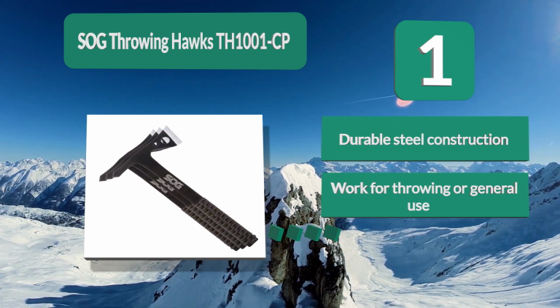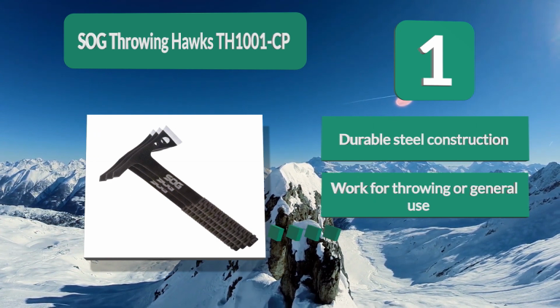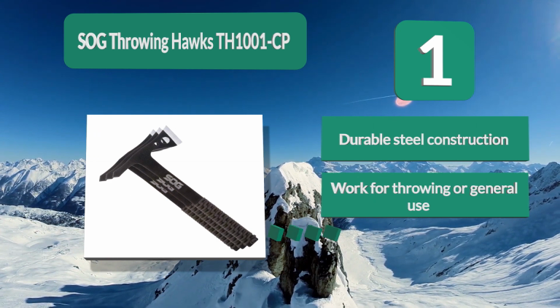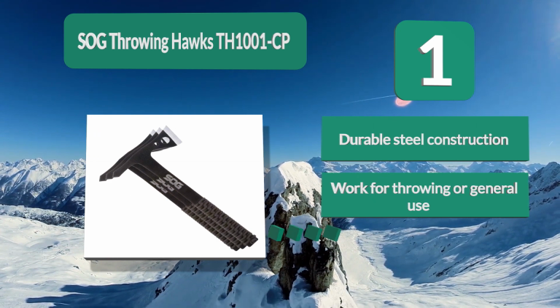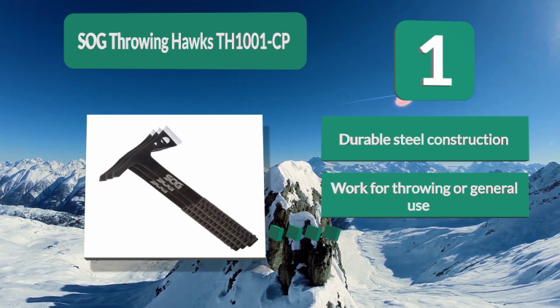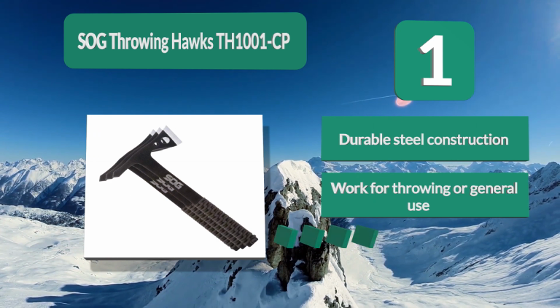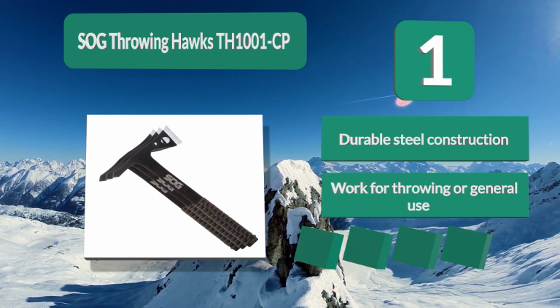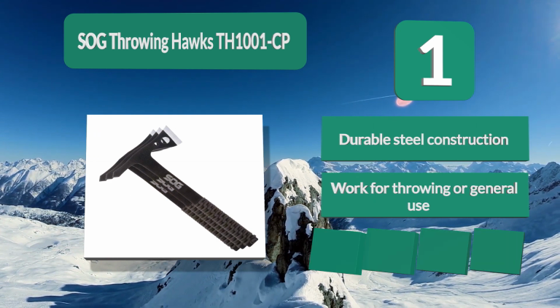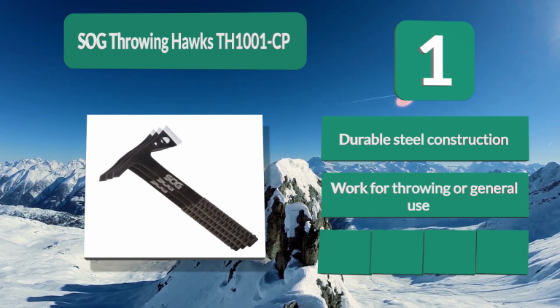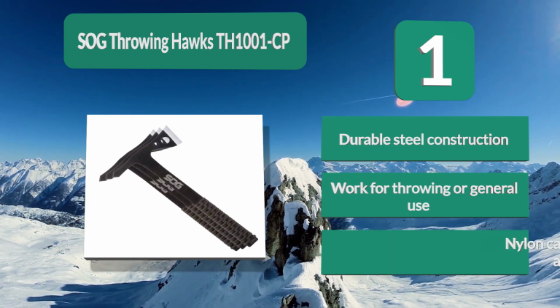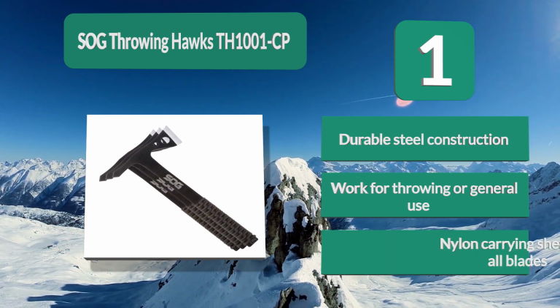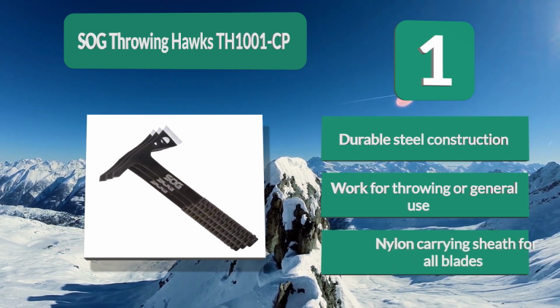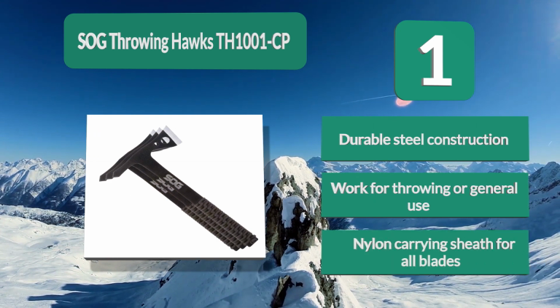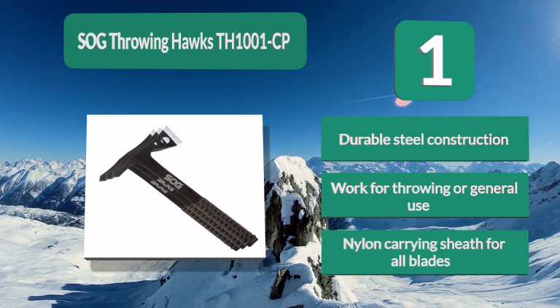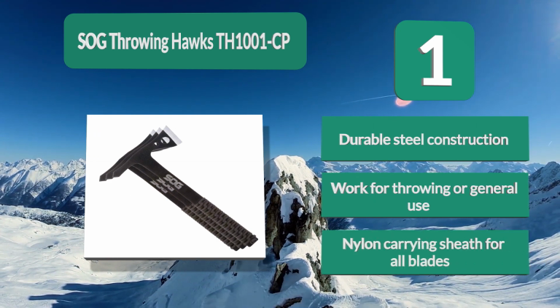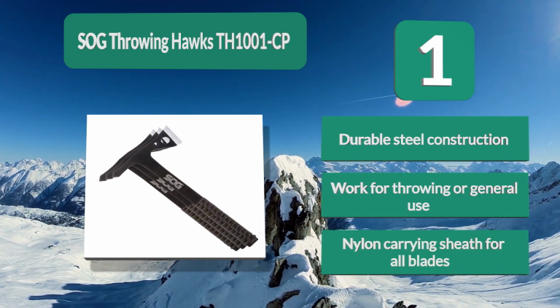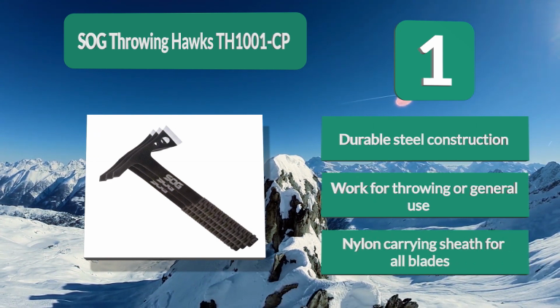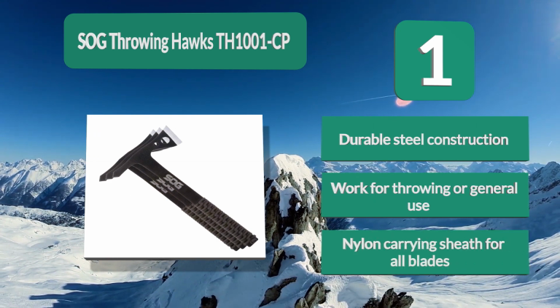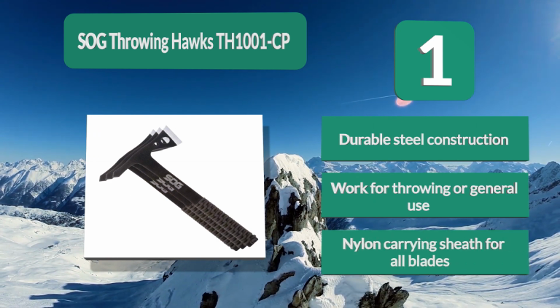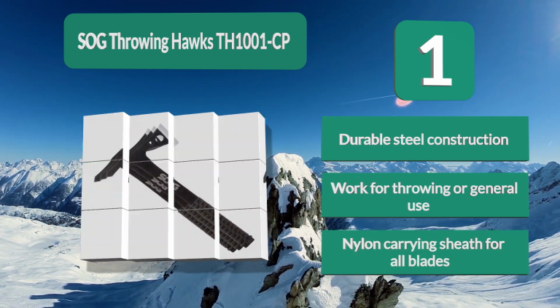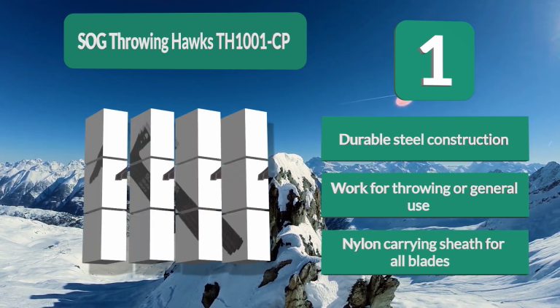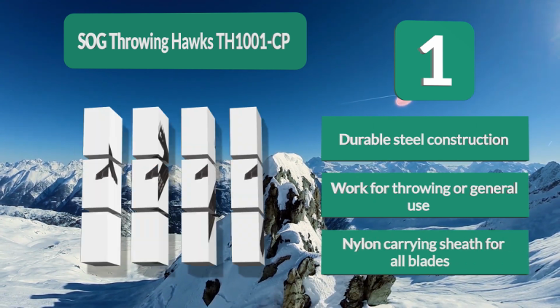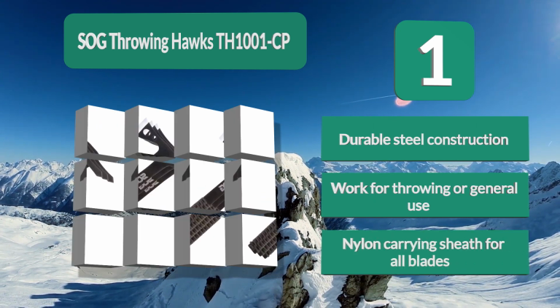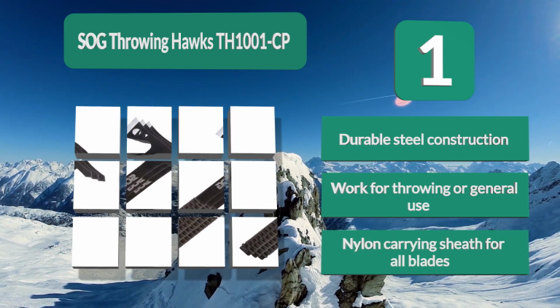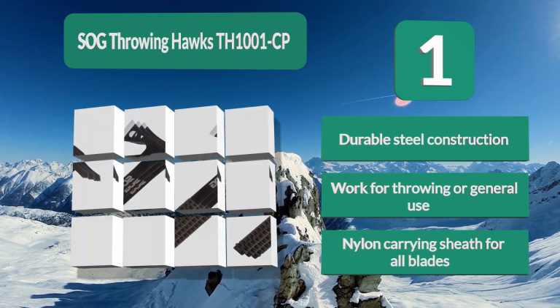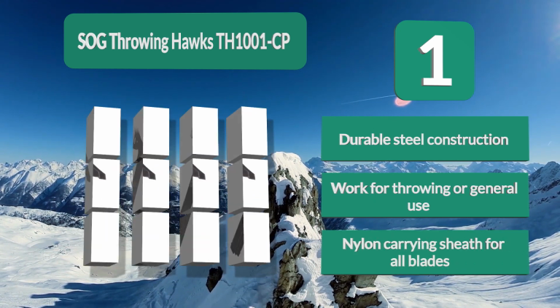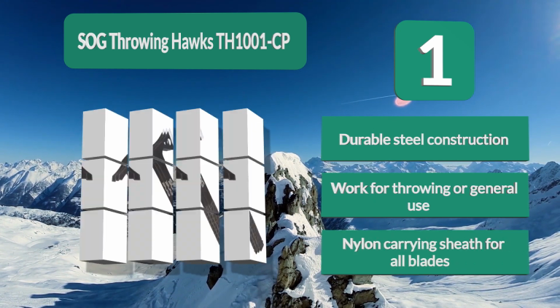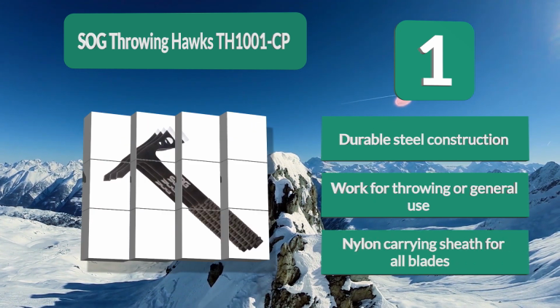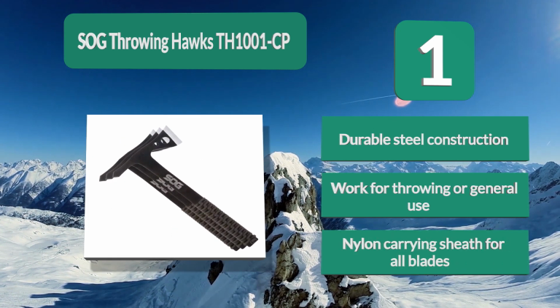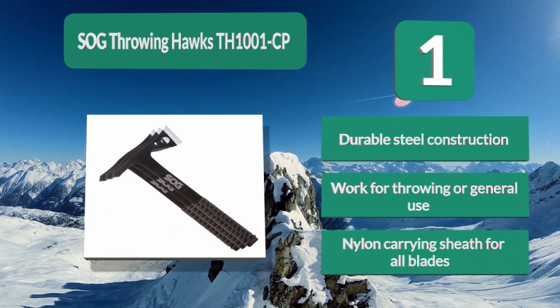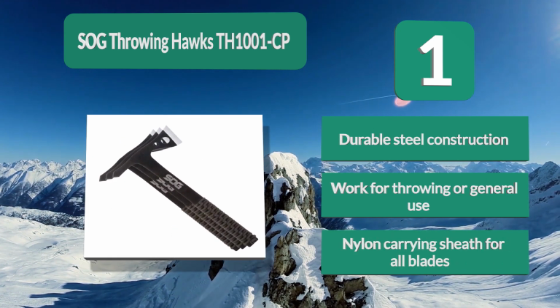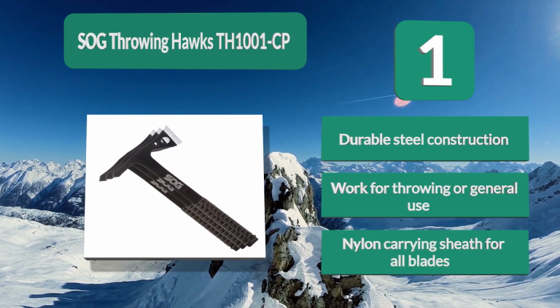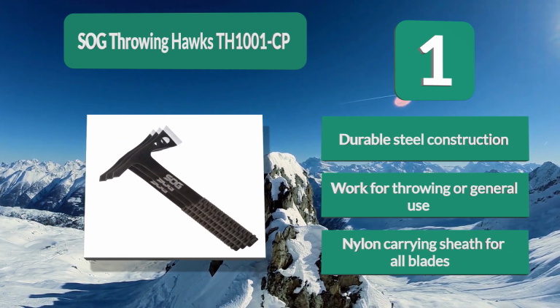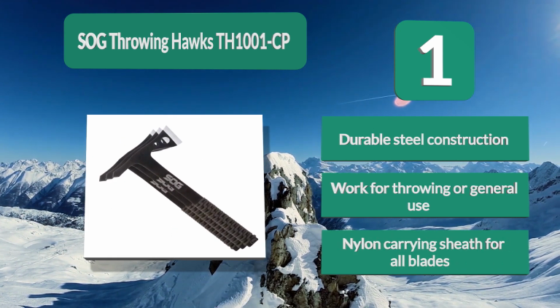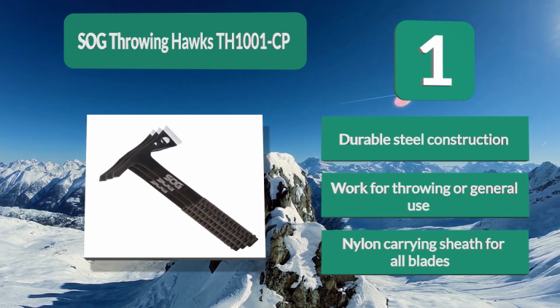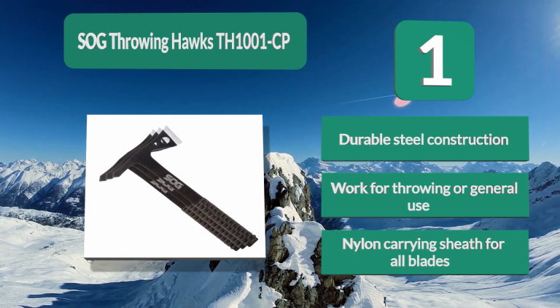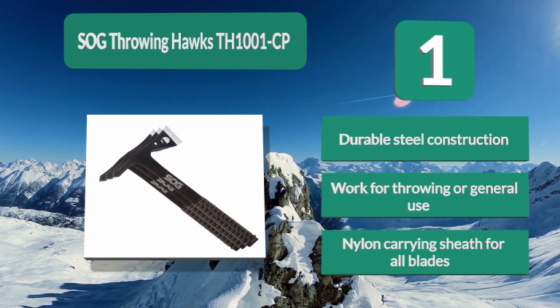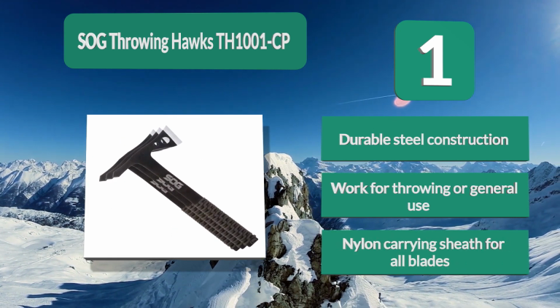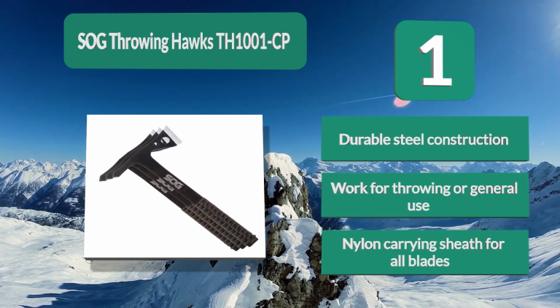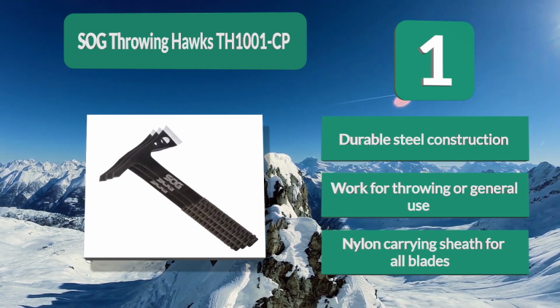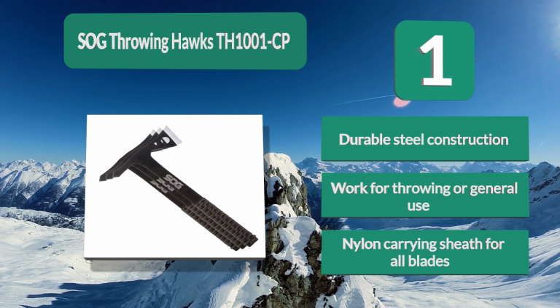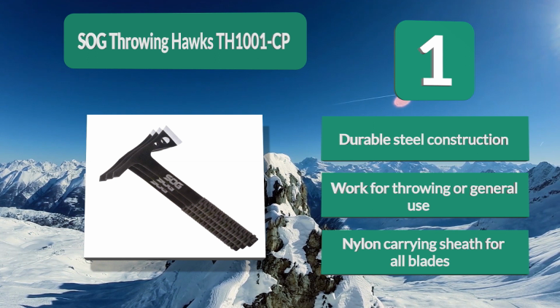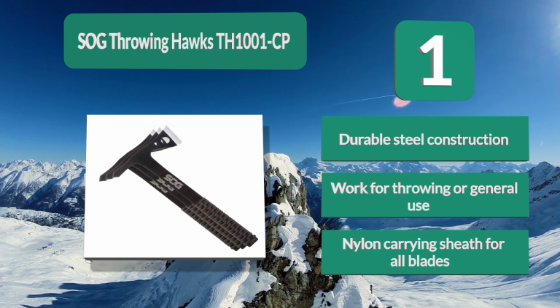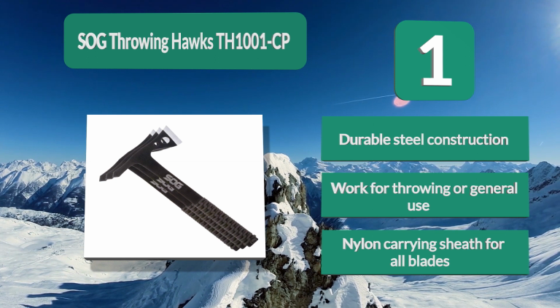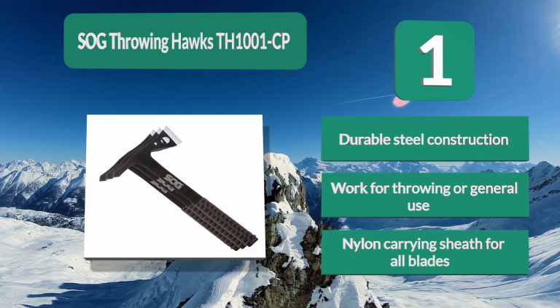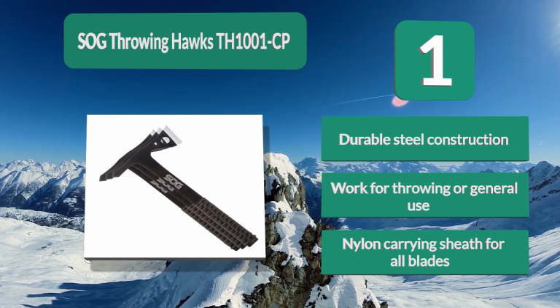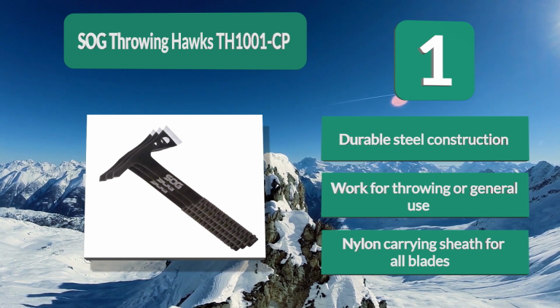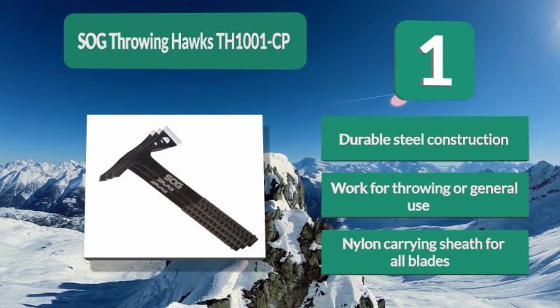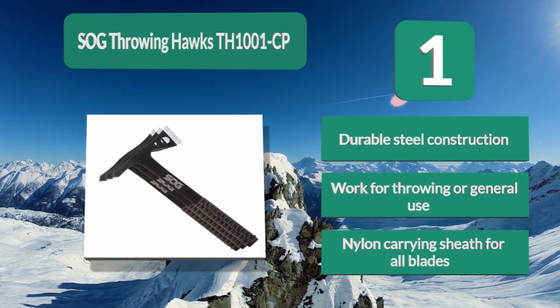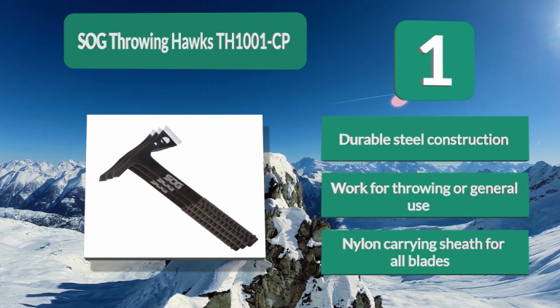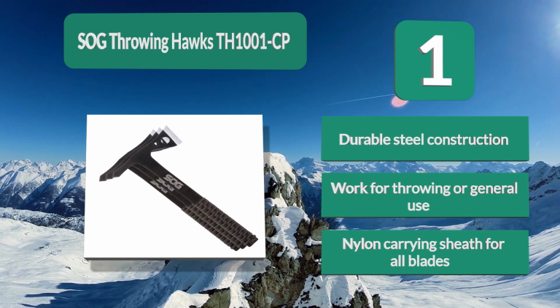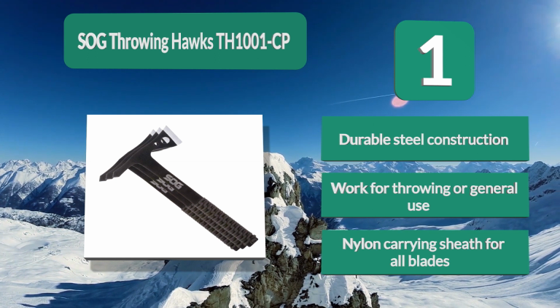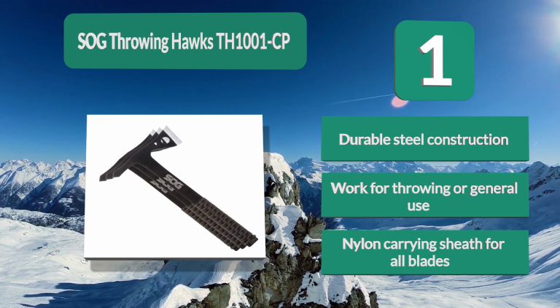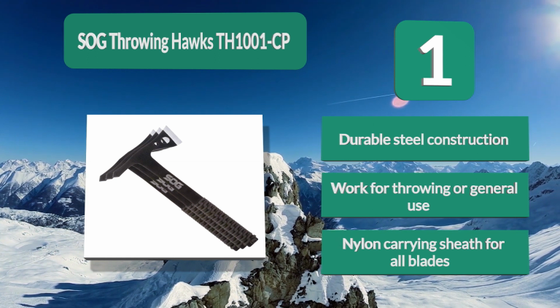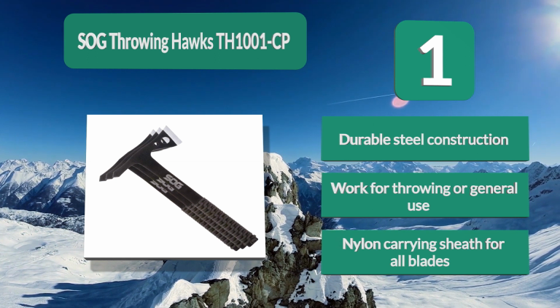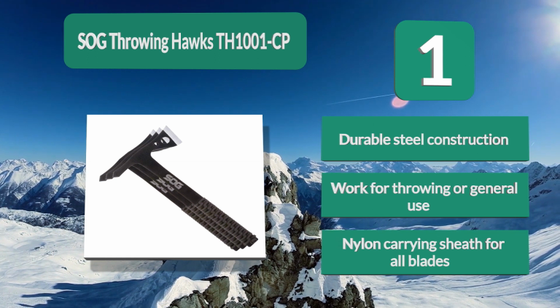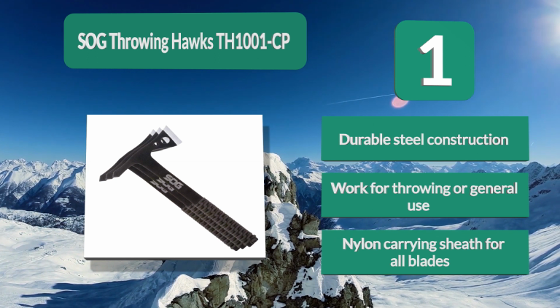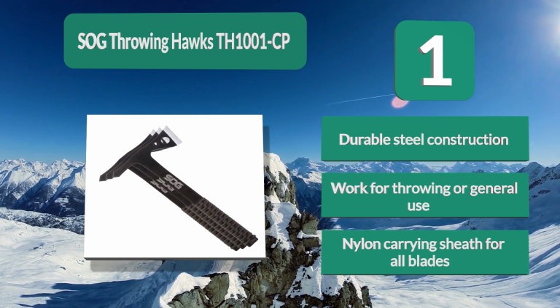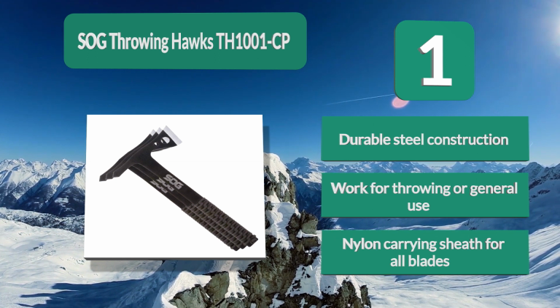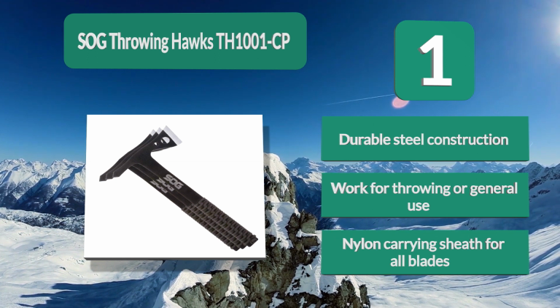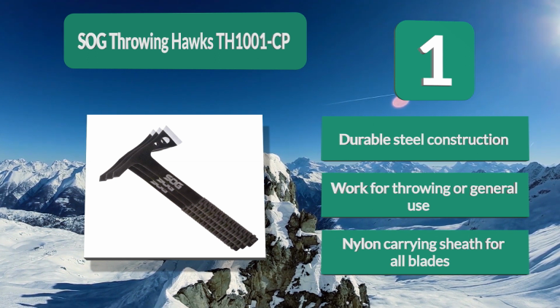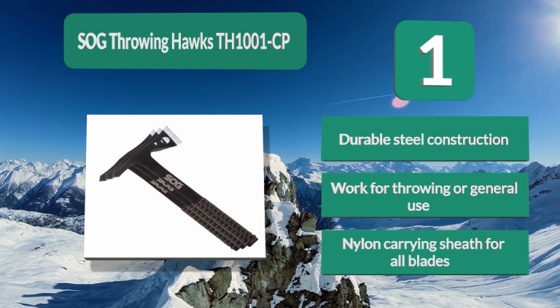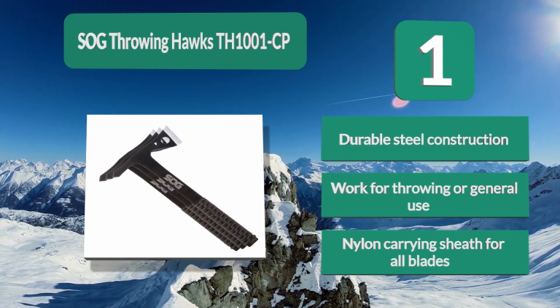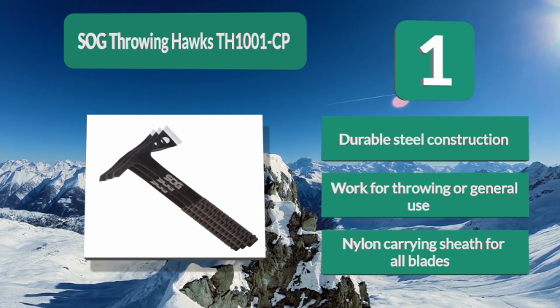Key features include durable steel construction, suitability for throwing or general use, and a nylon carrying sheath for all blades.